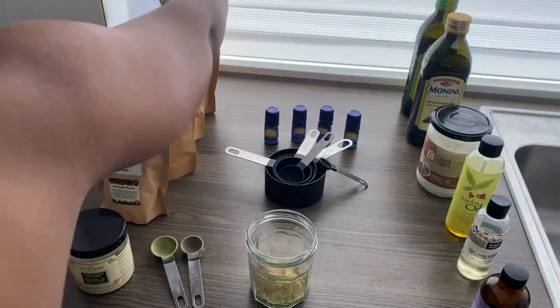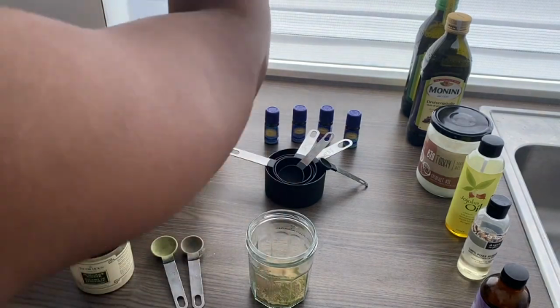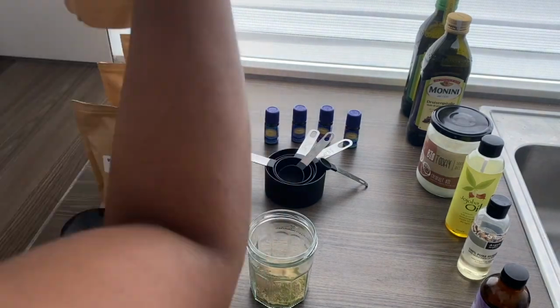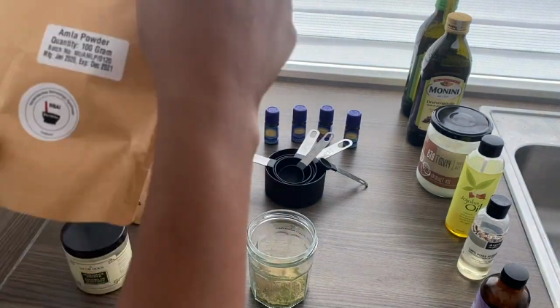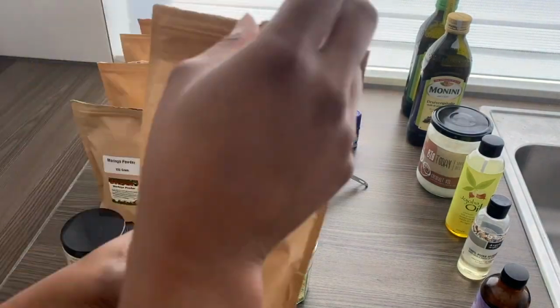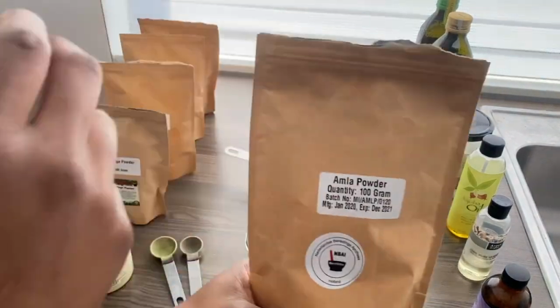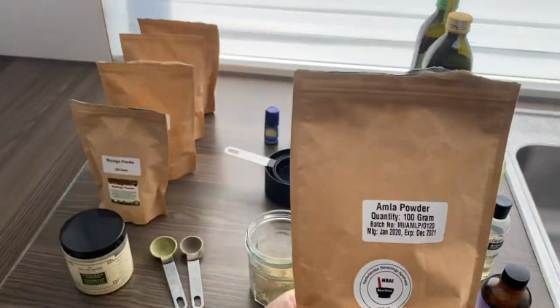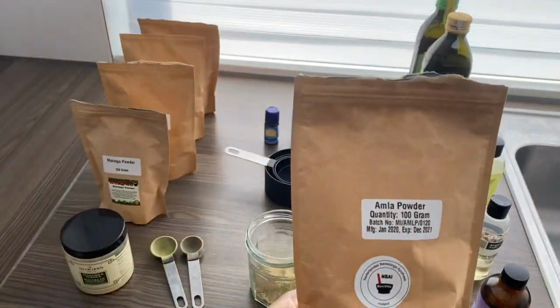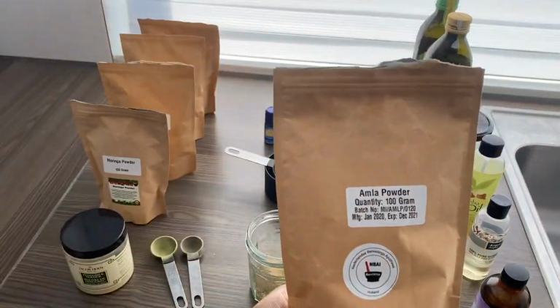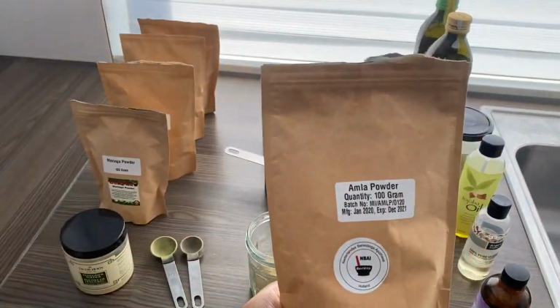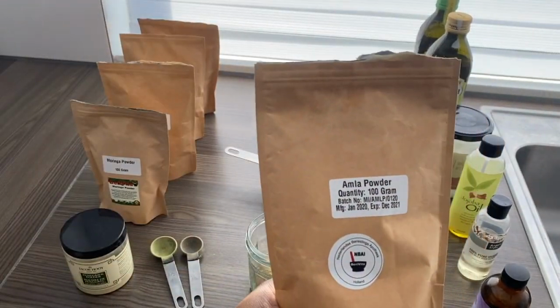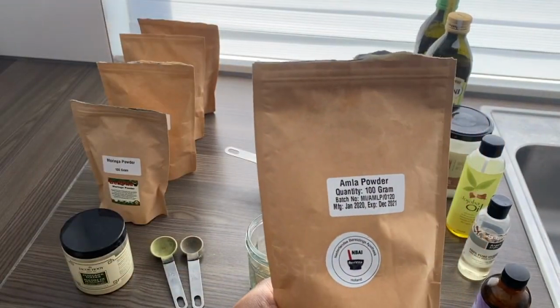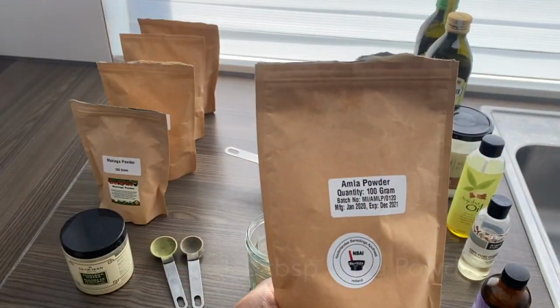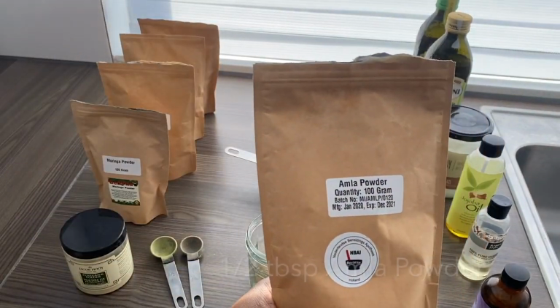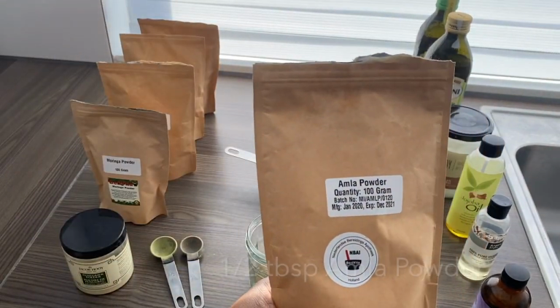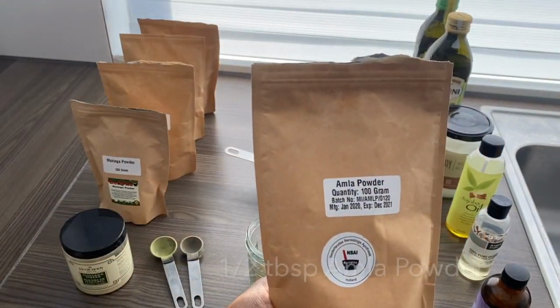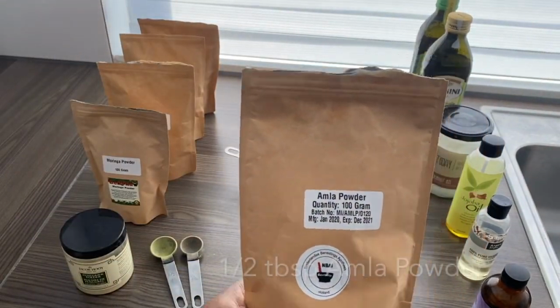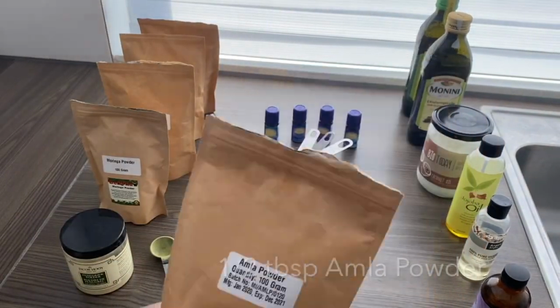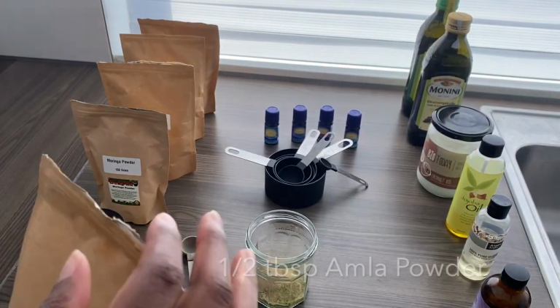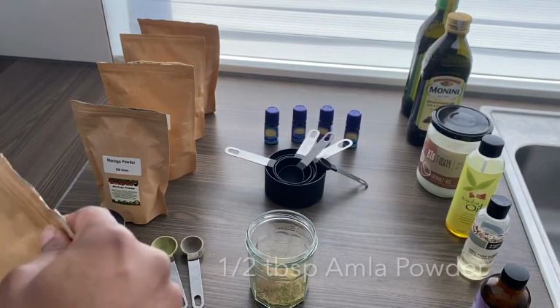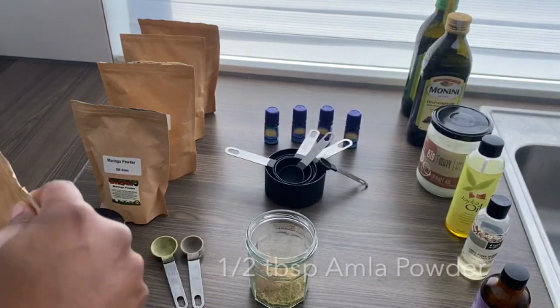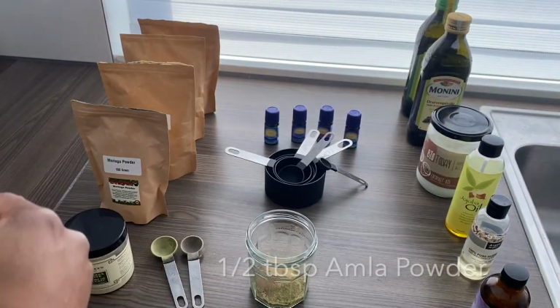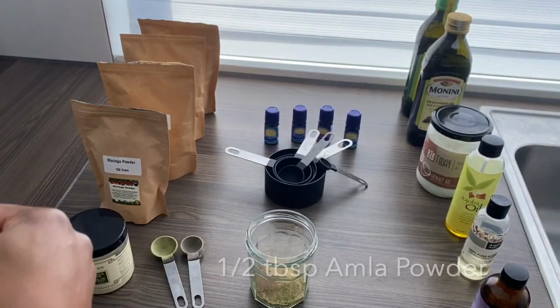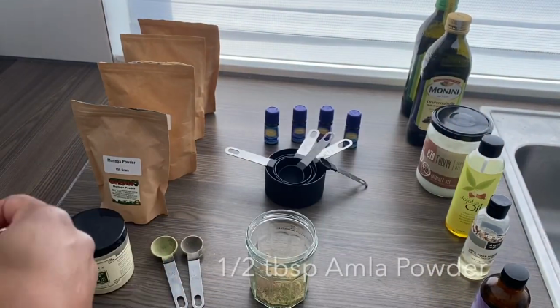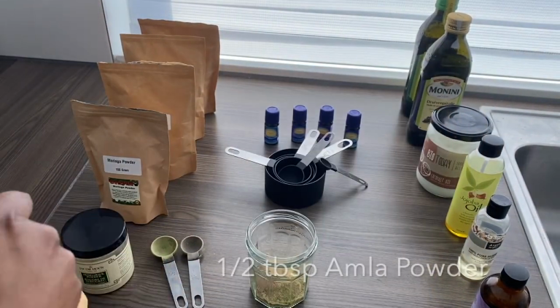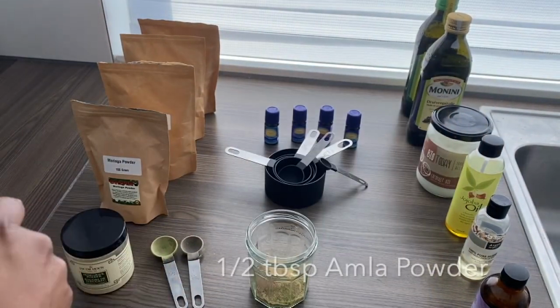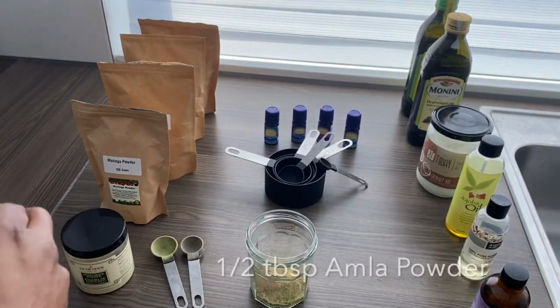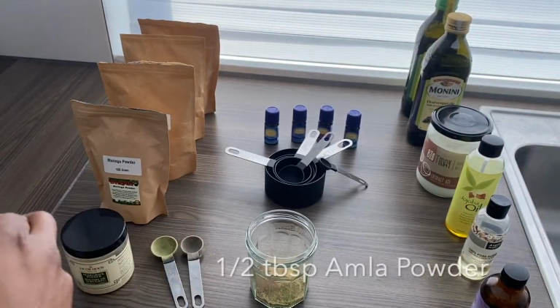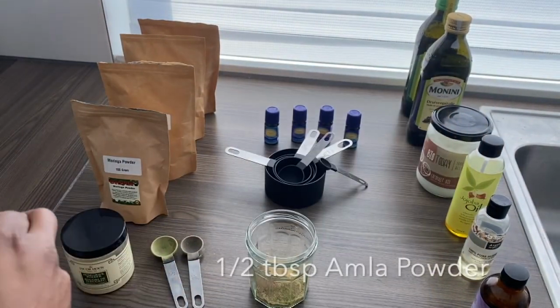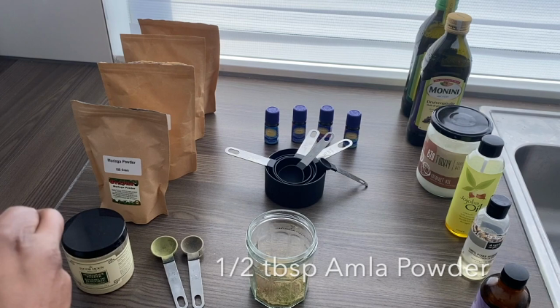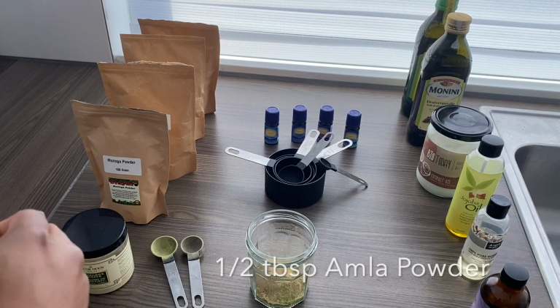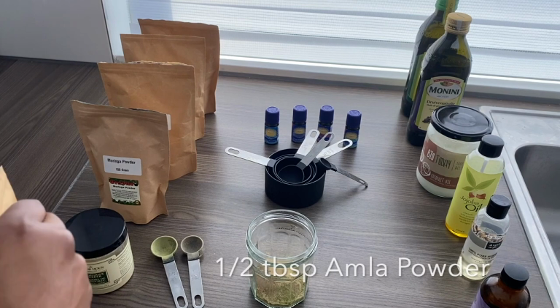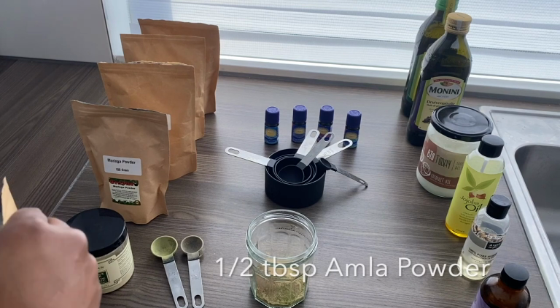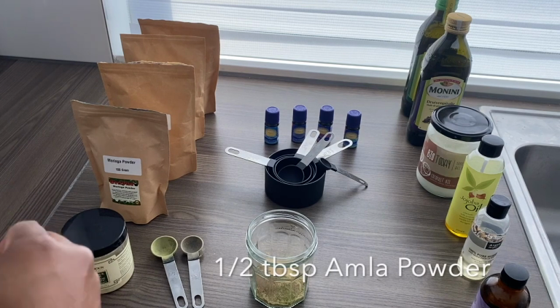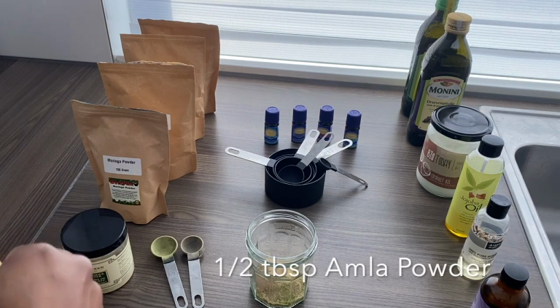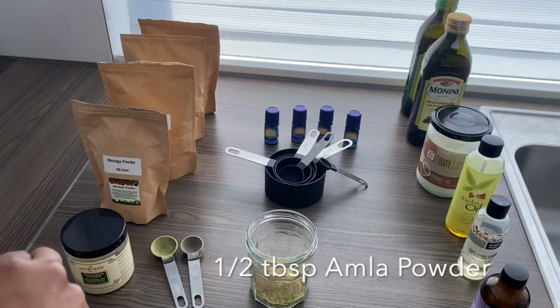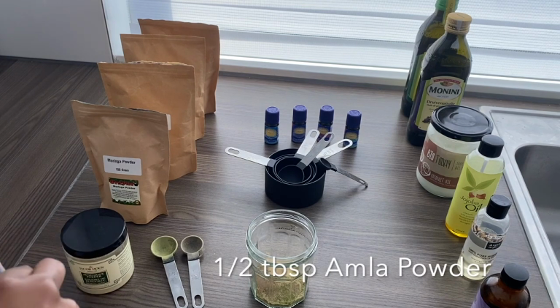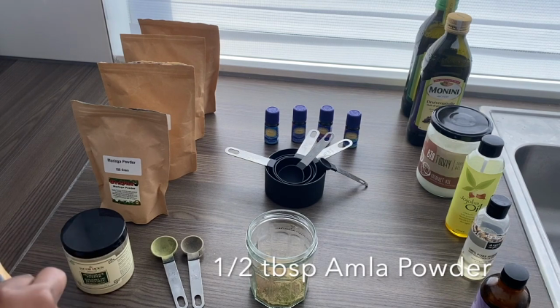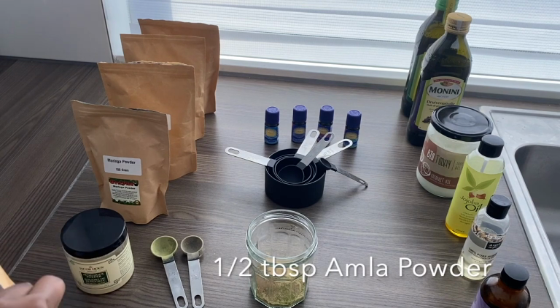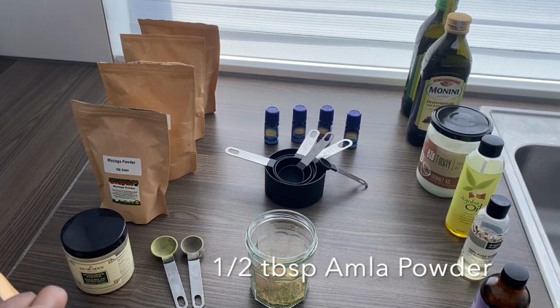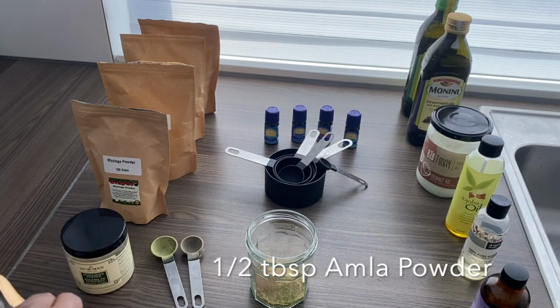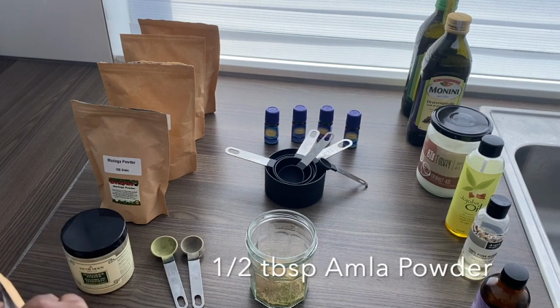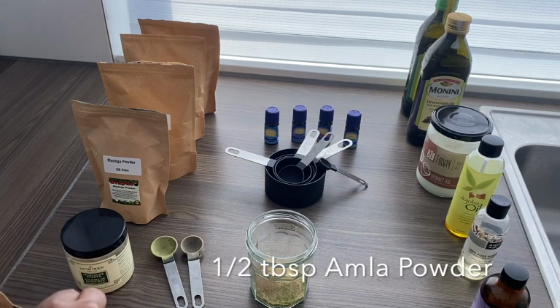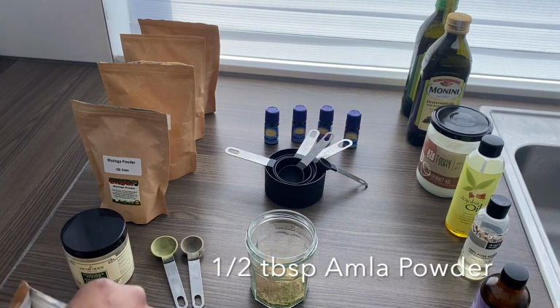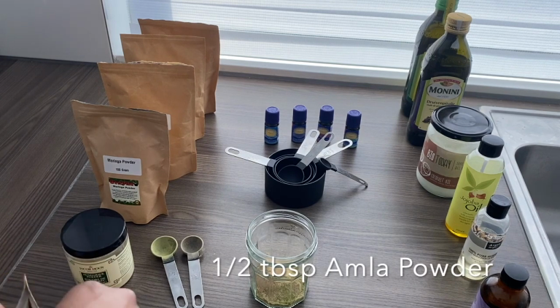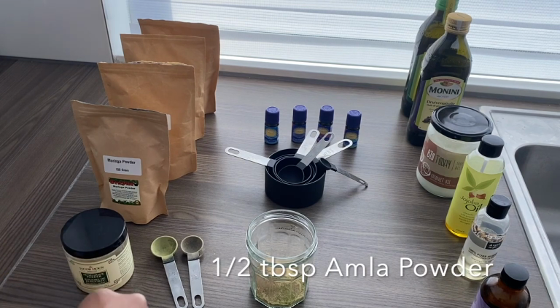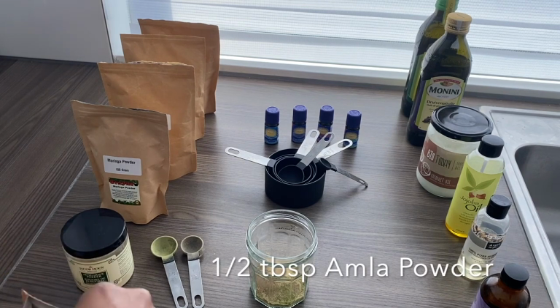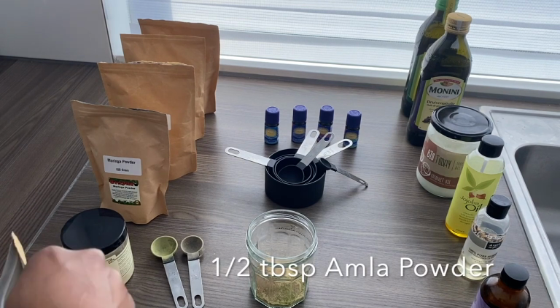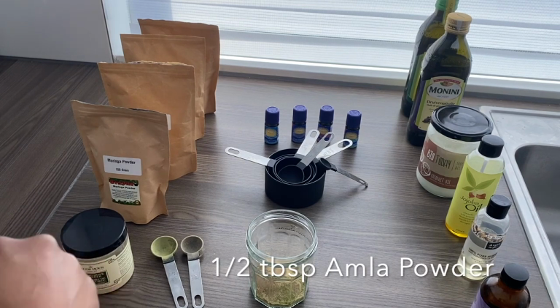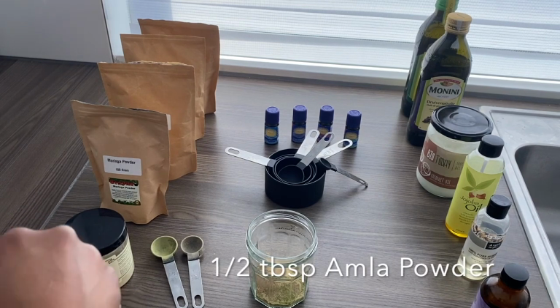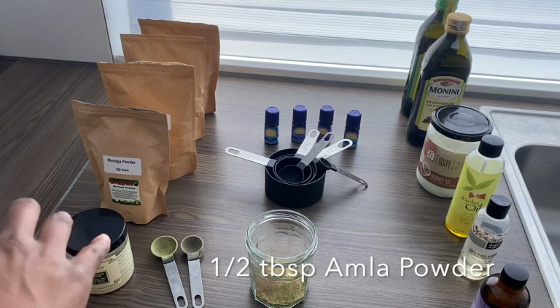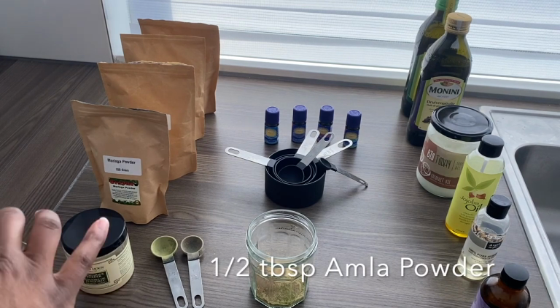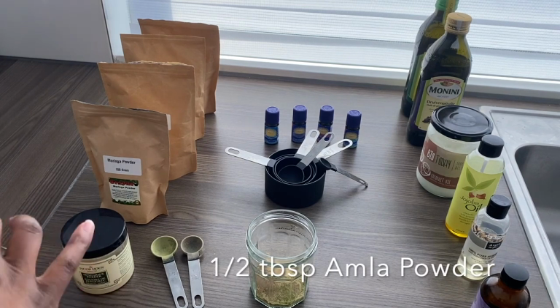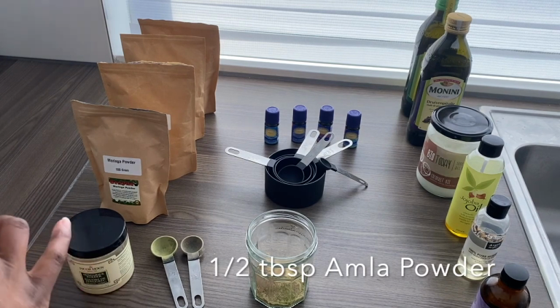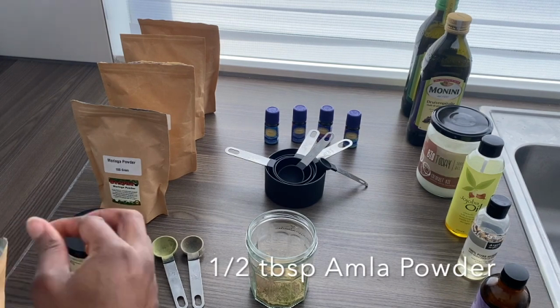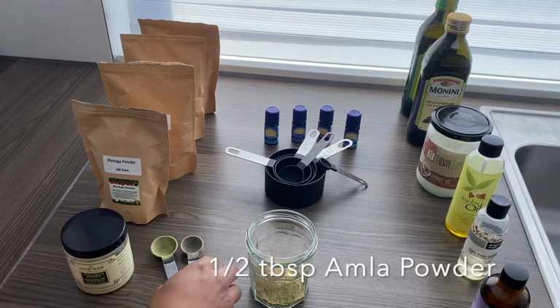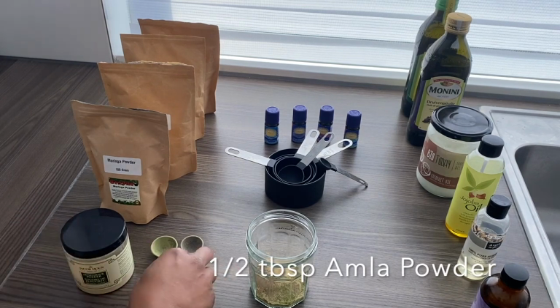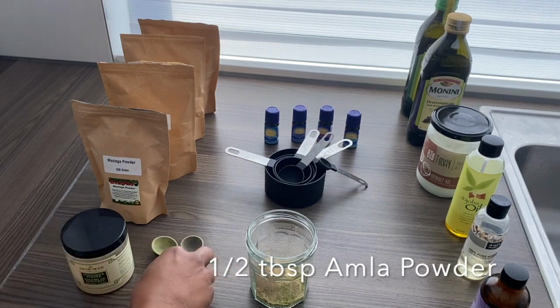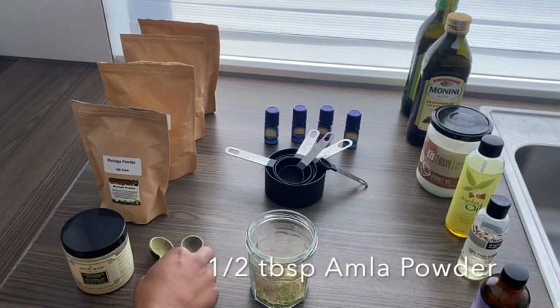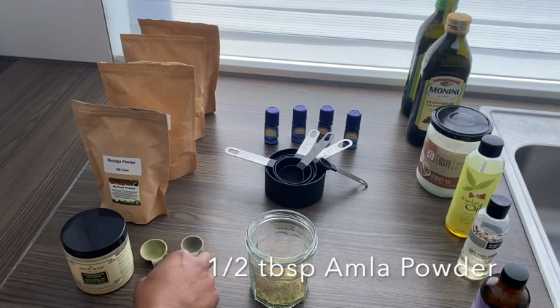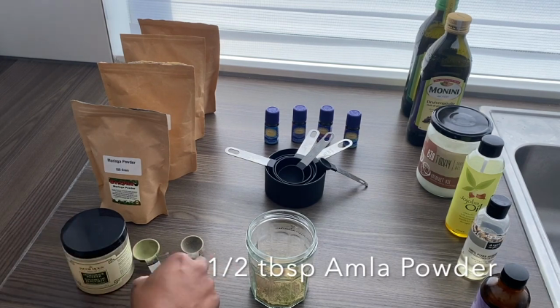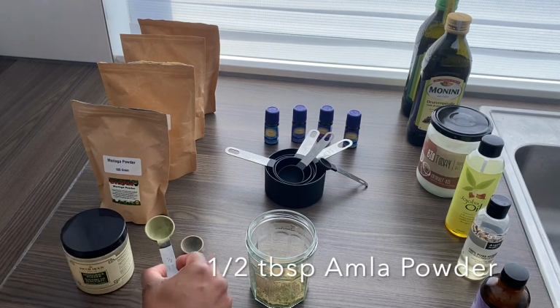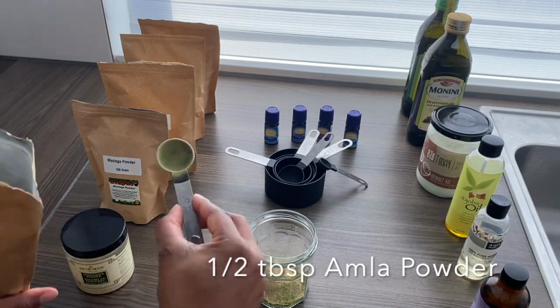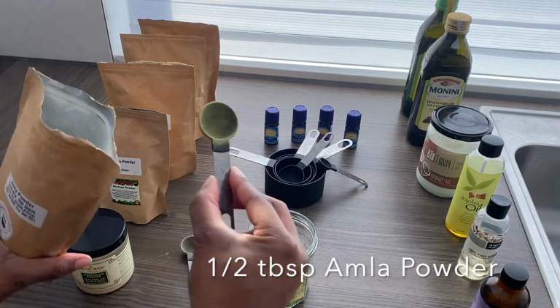Lastly, I use half a tablespoon of amla, which is rich in vitamin C and also helps with dandruff.